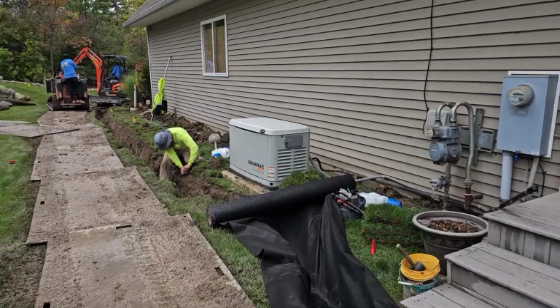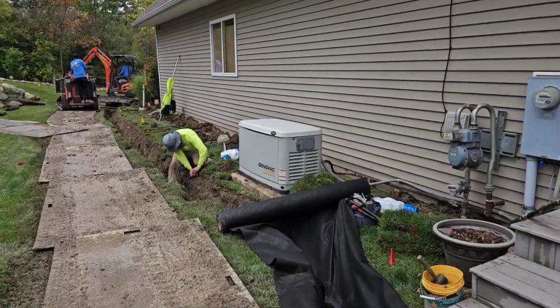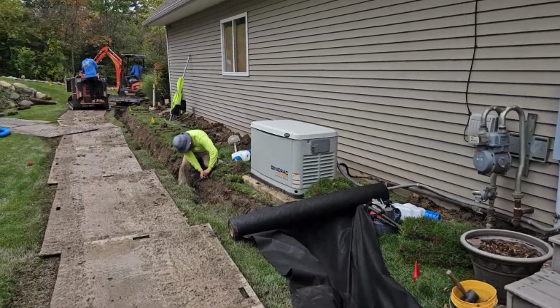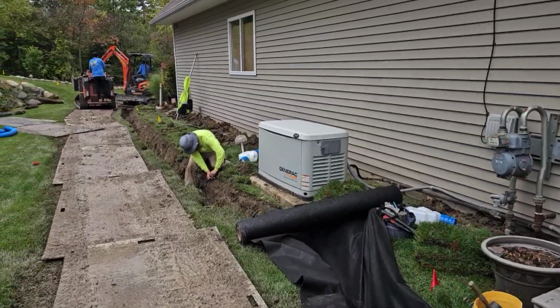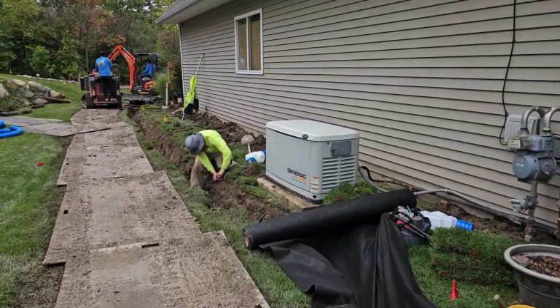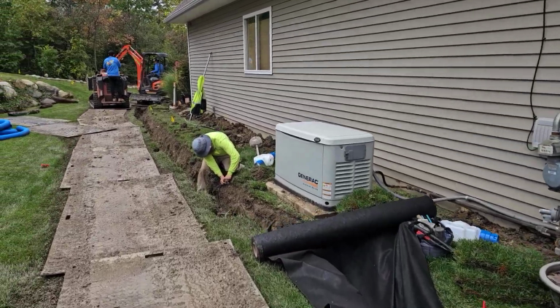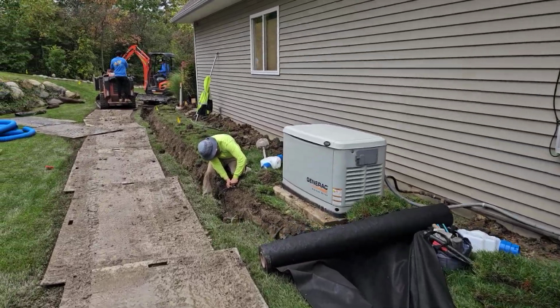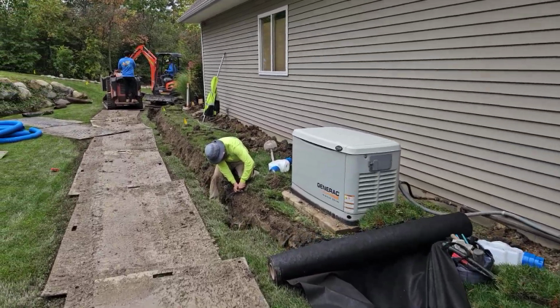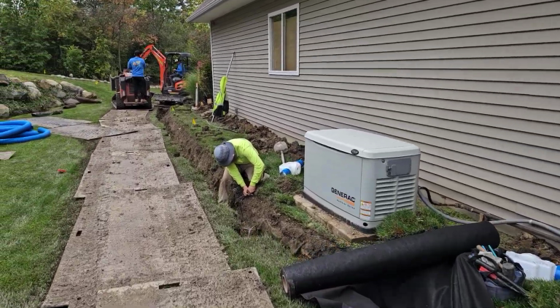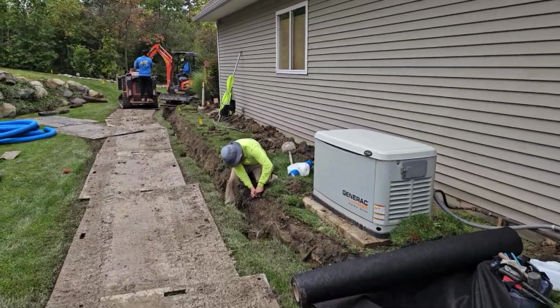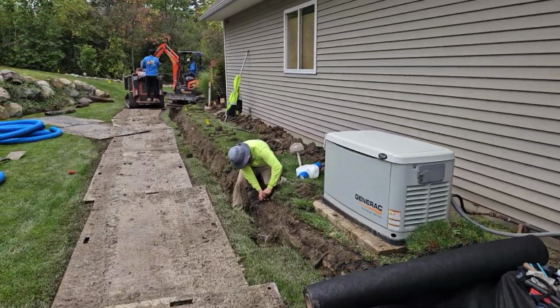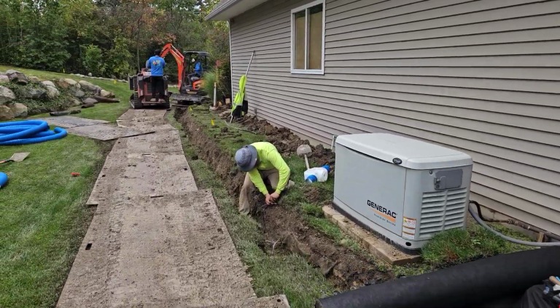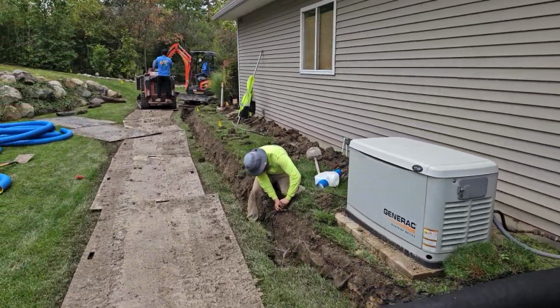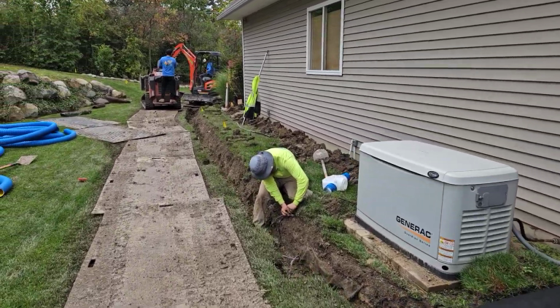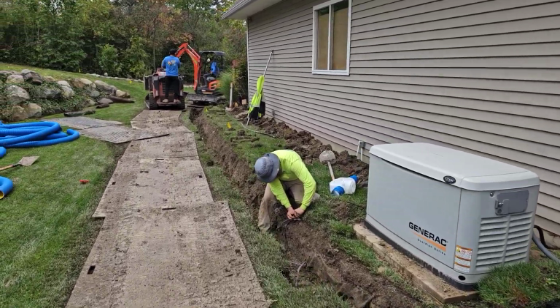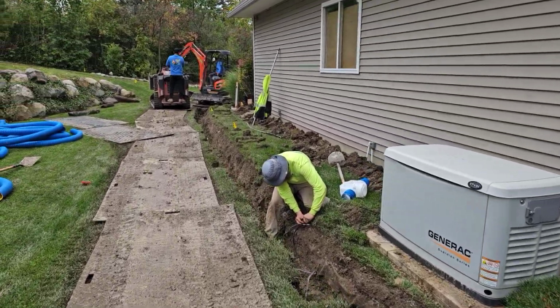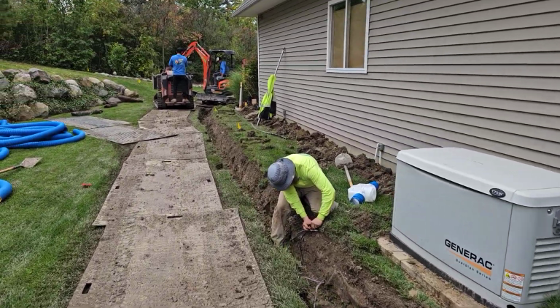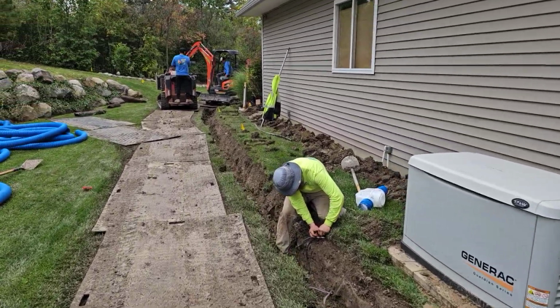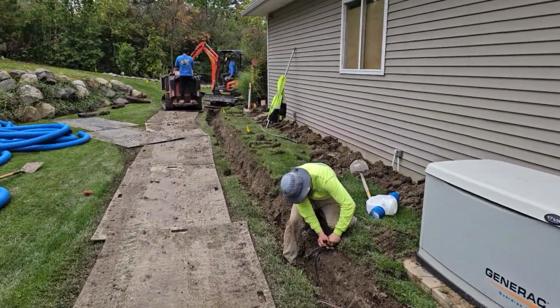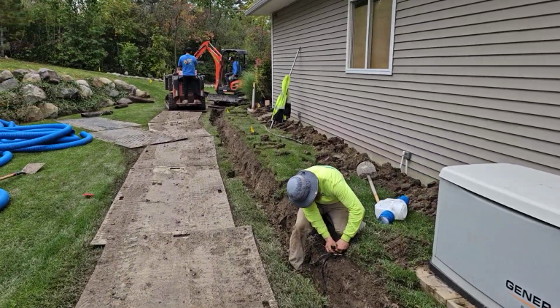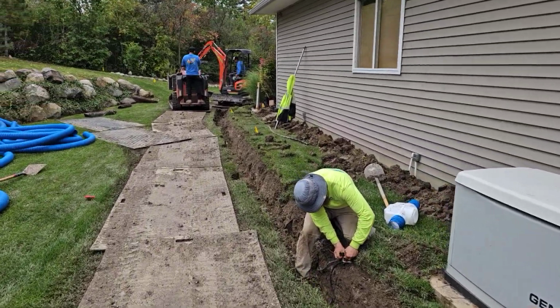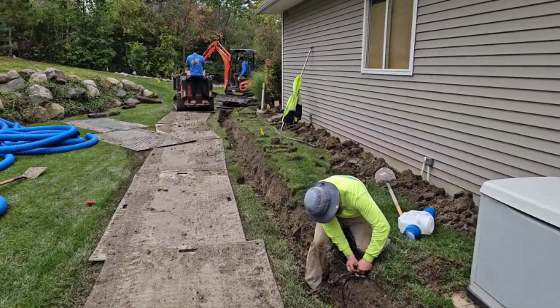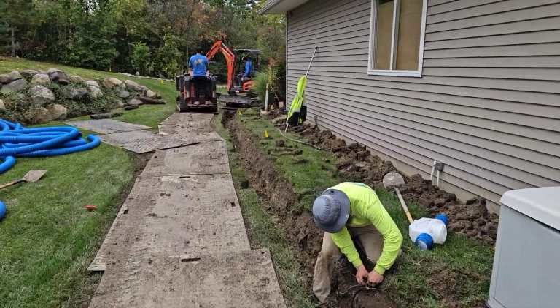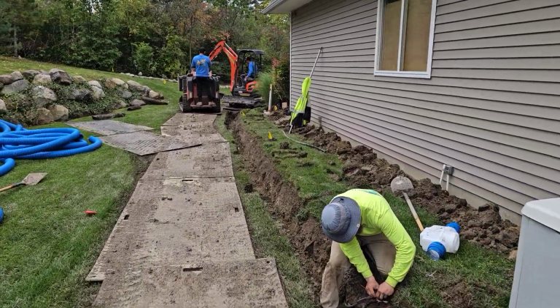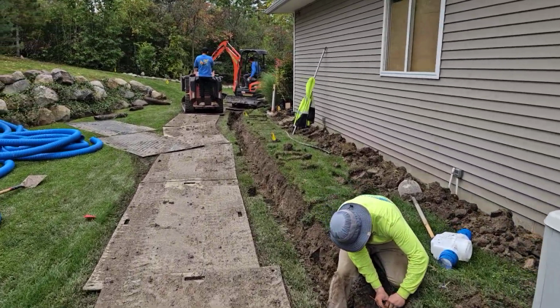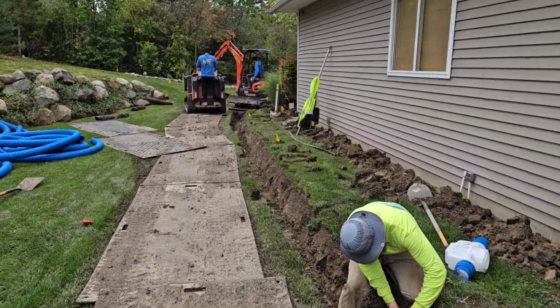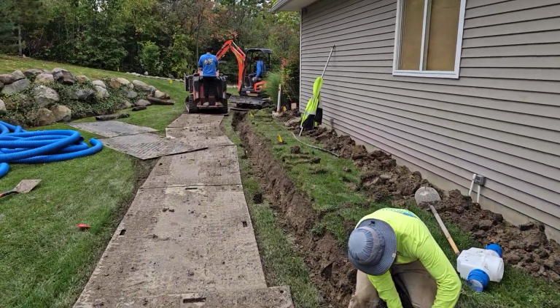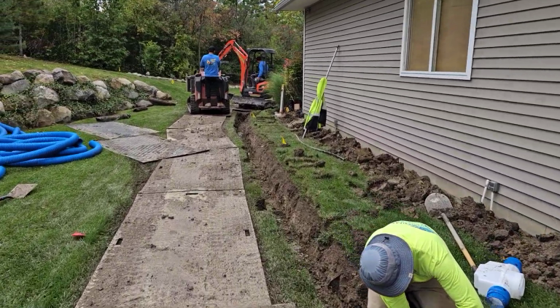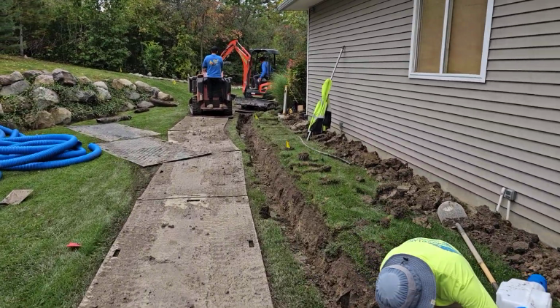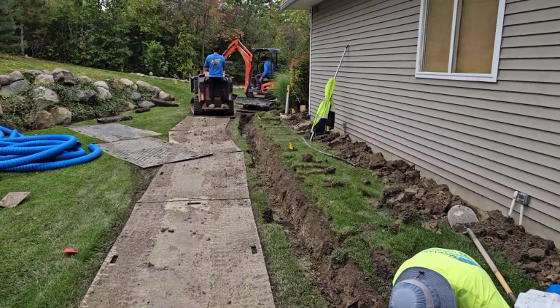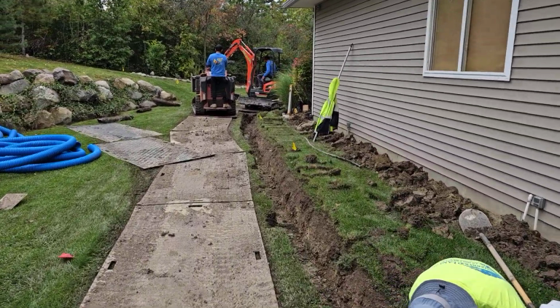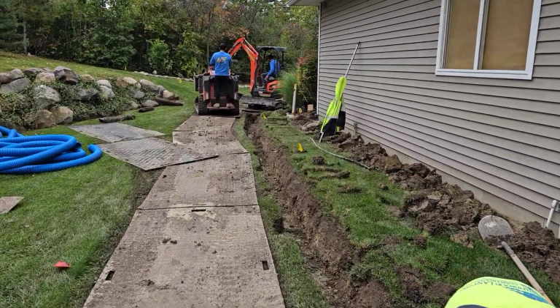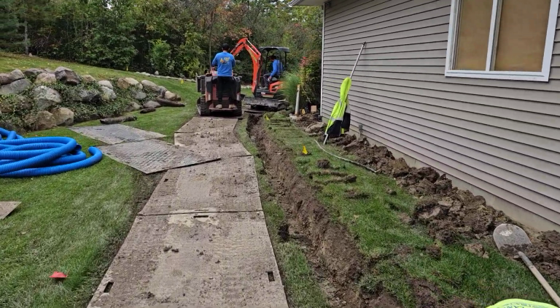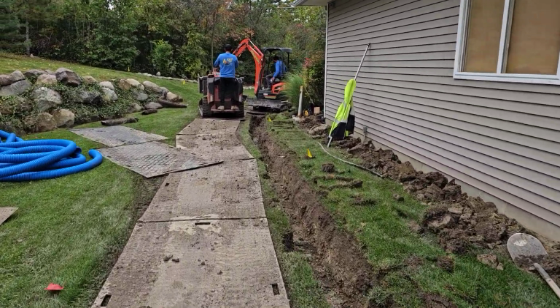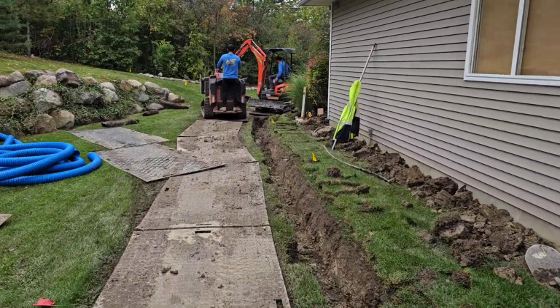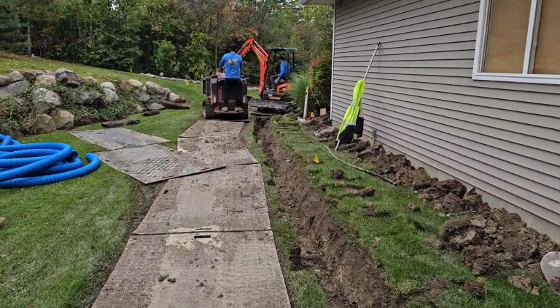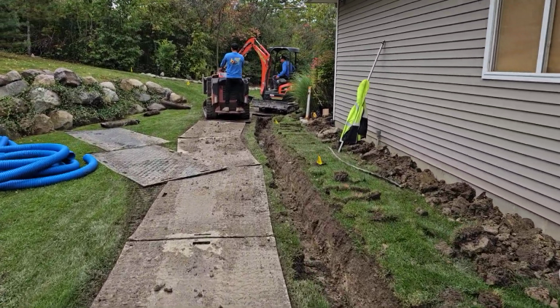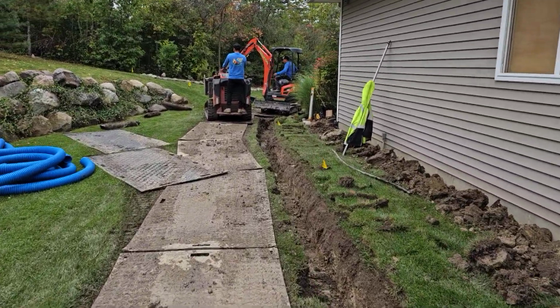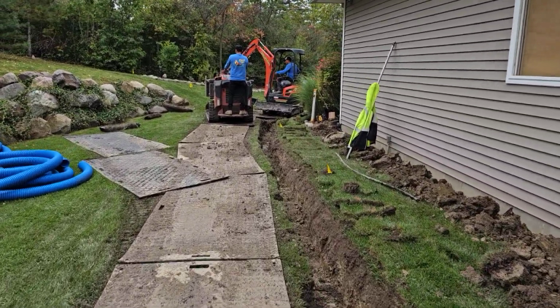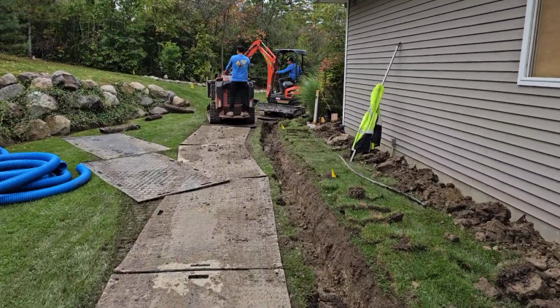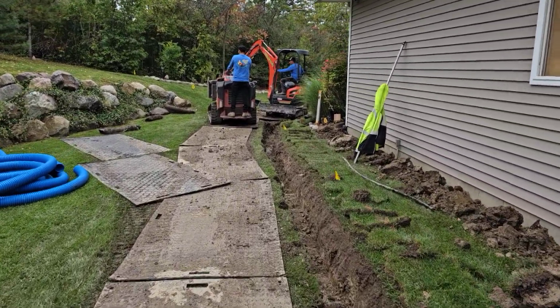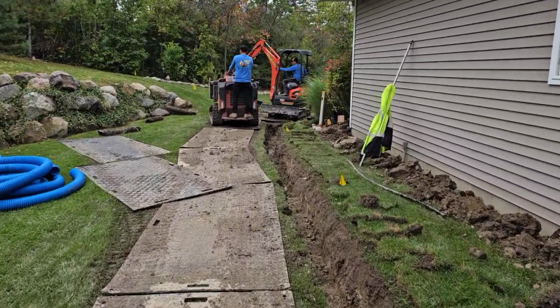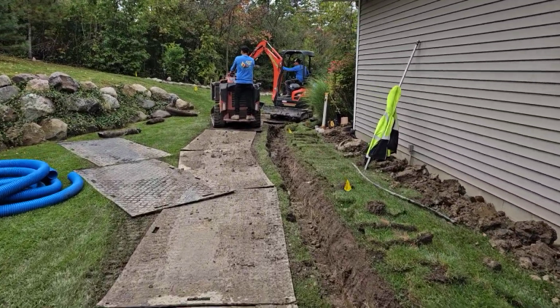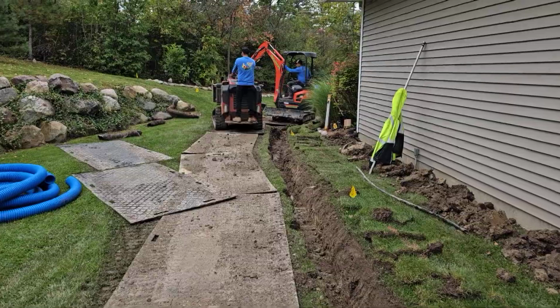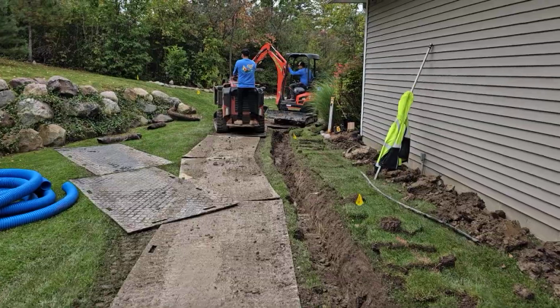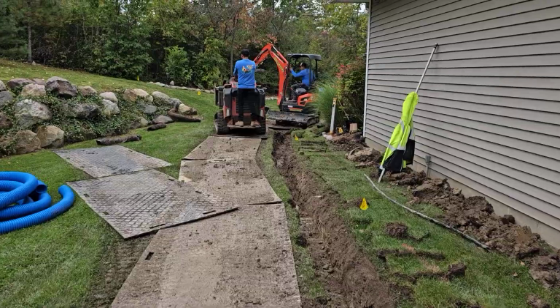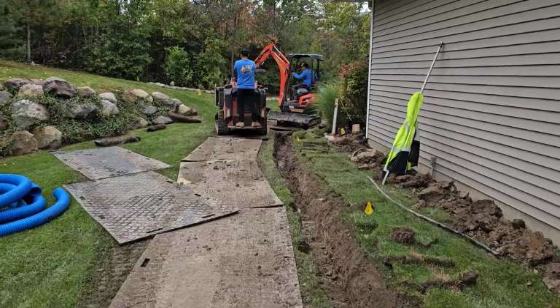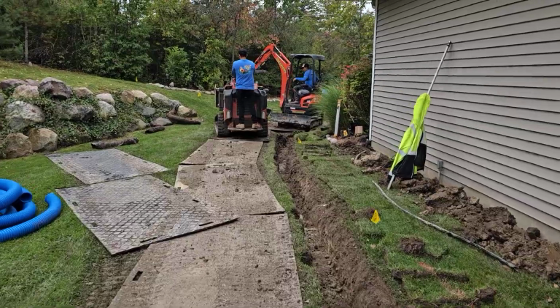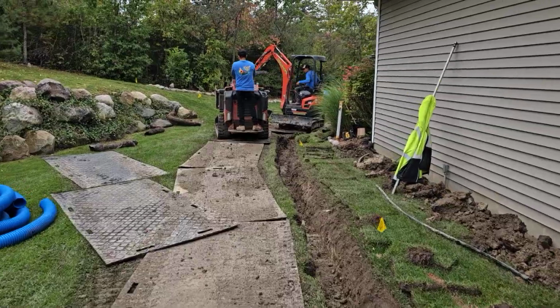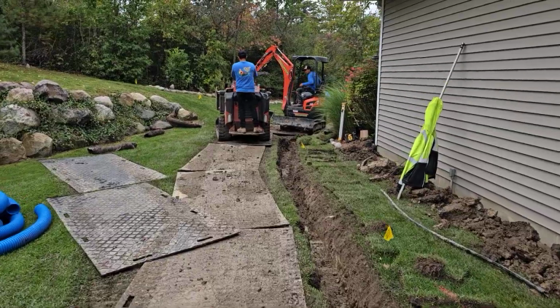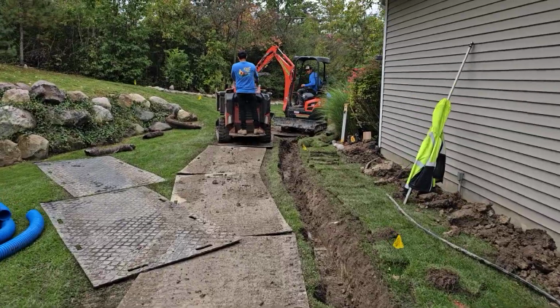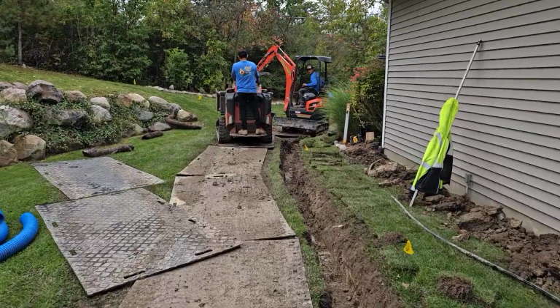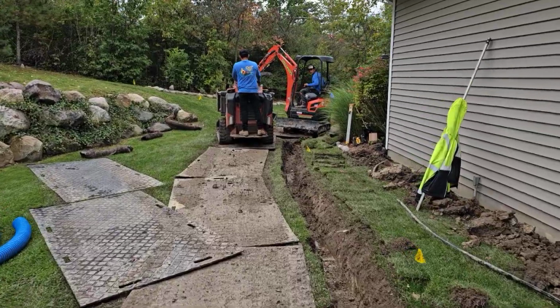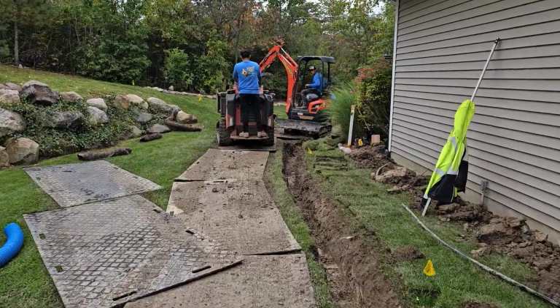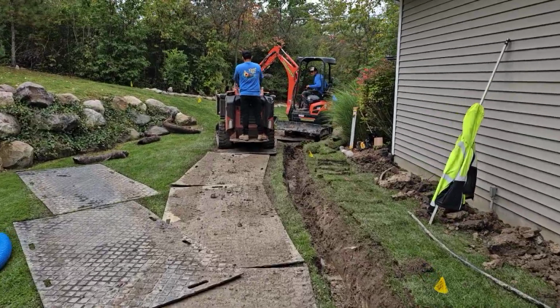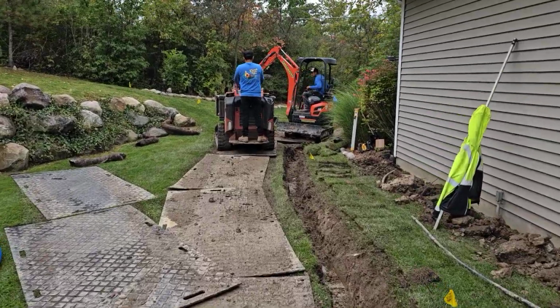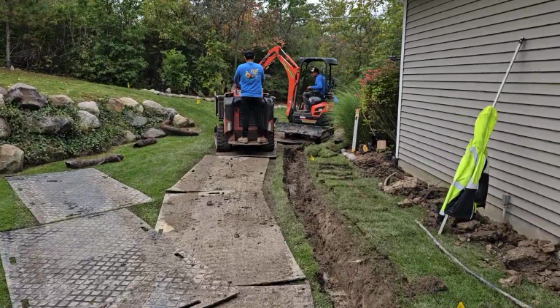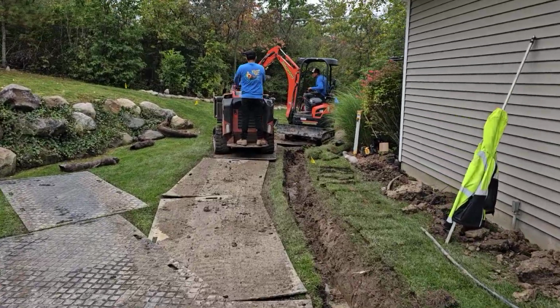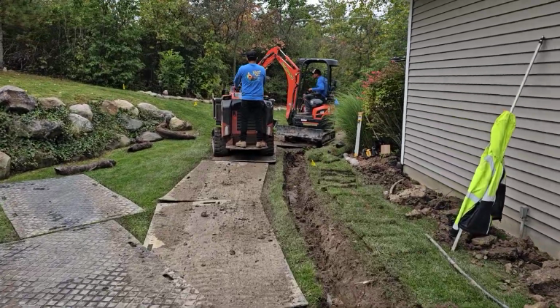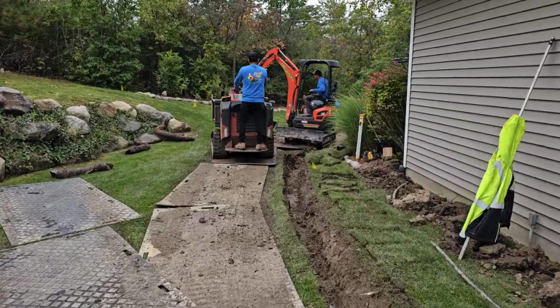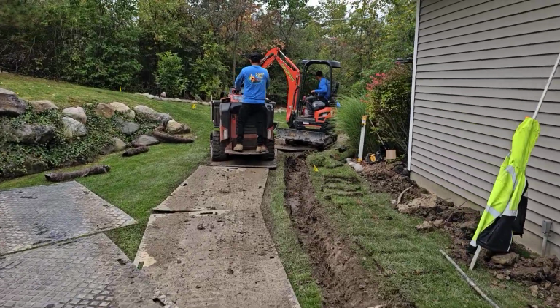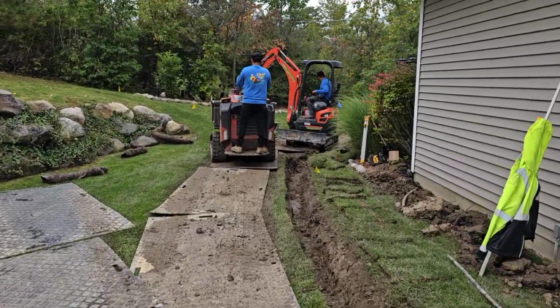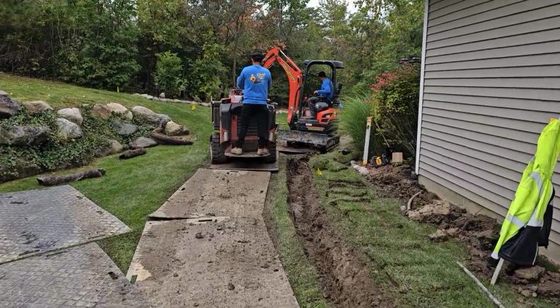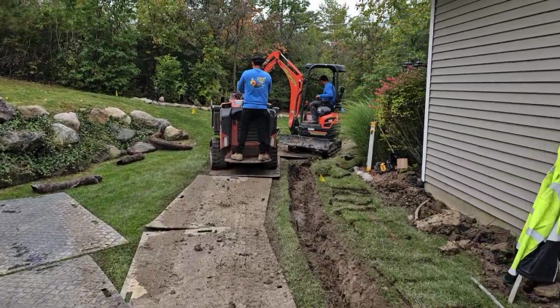Guys did a beautiful job — great excavation, beautiful work, nice slope.